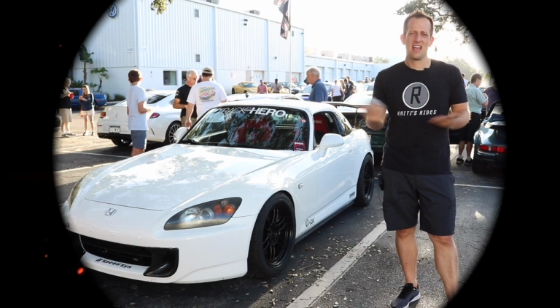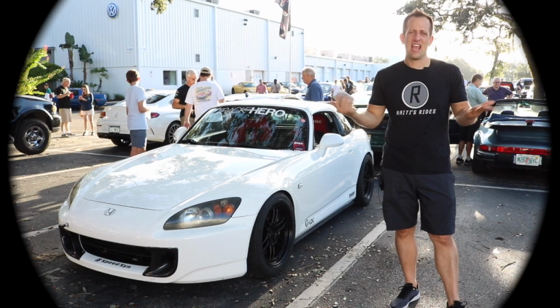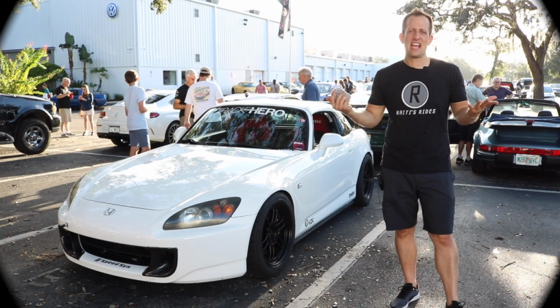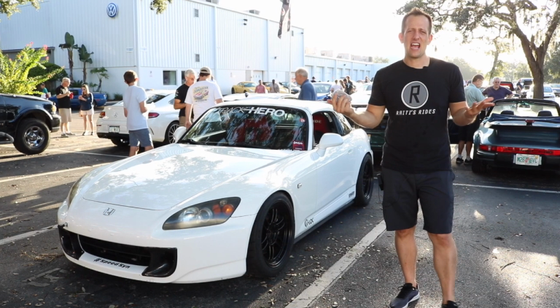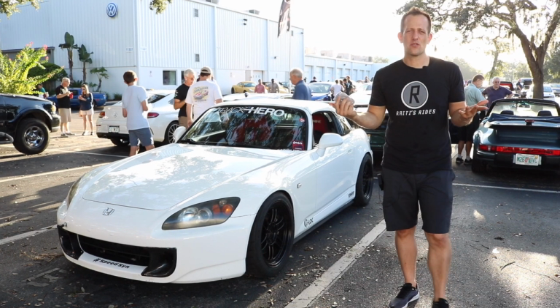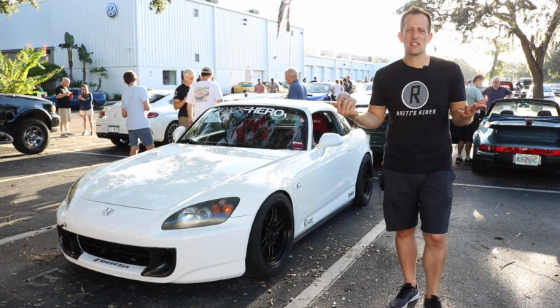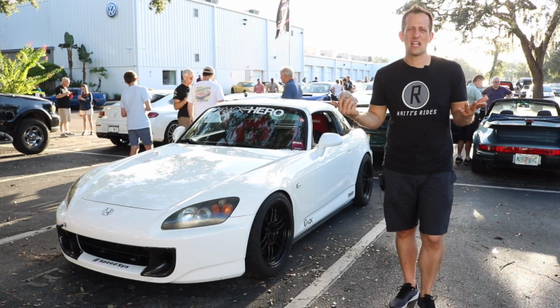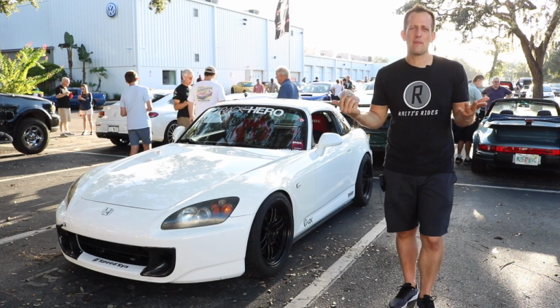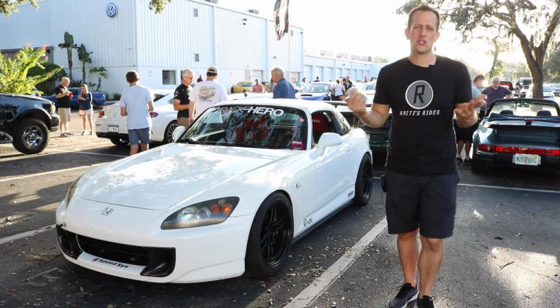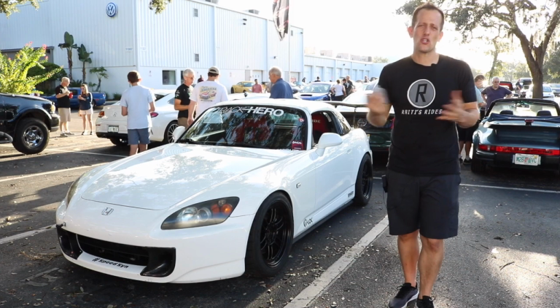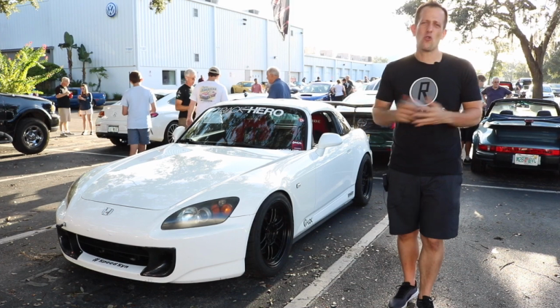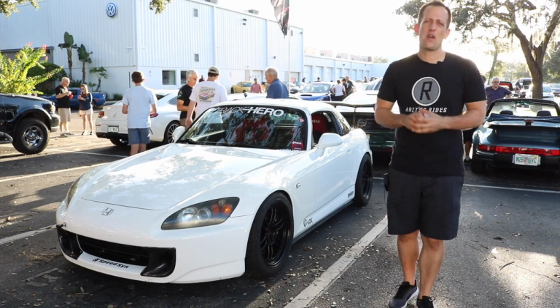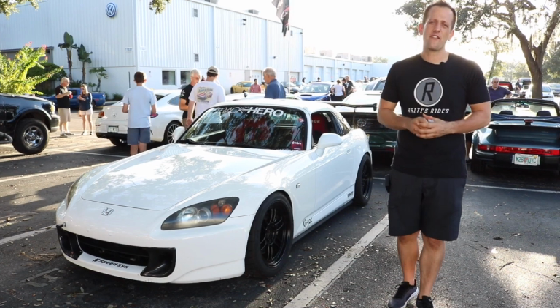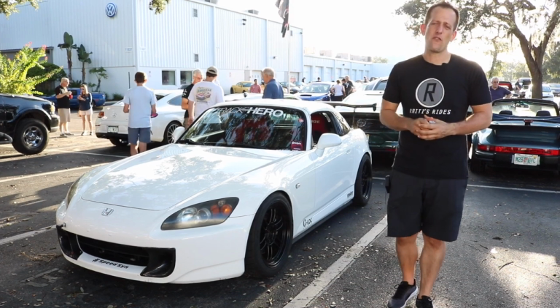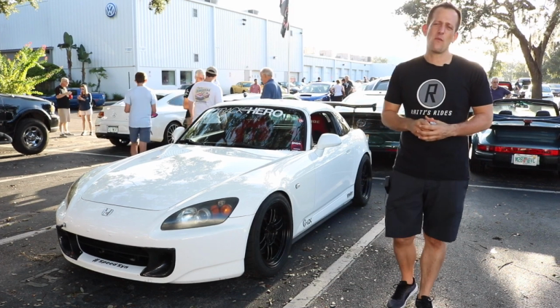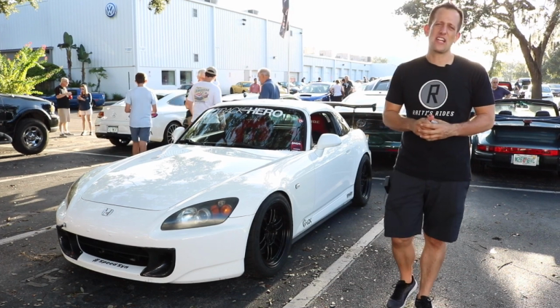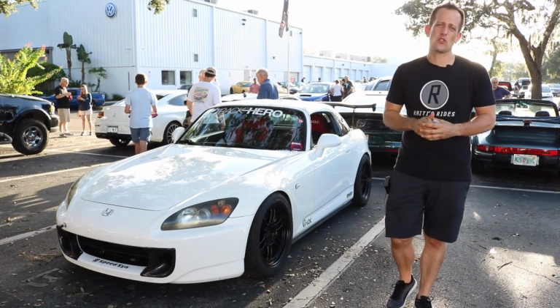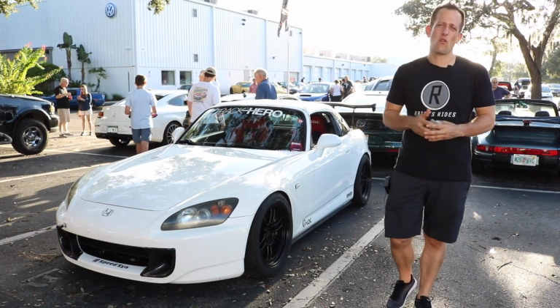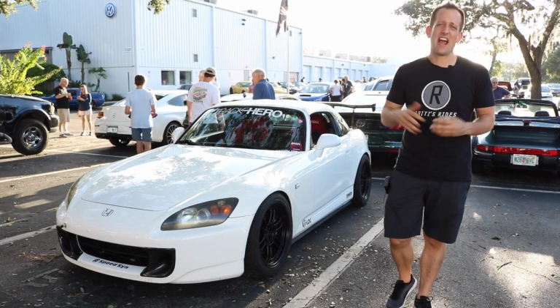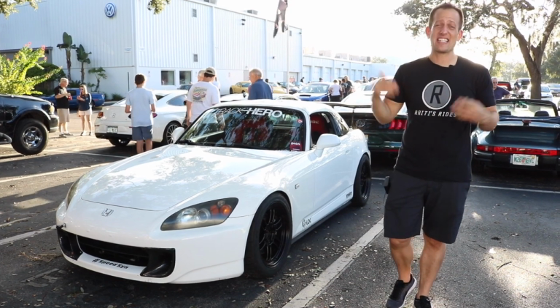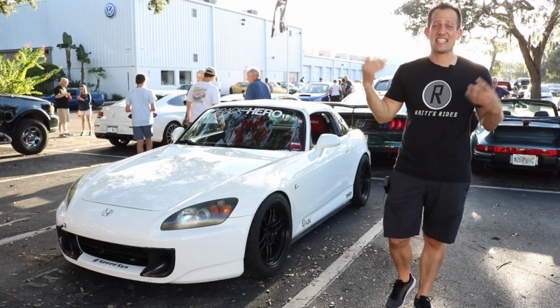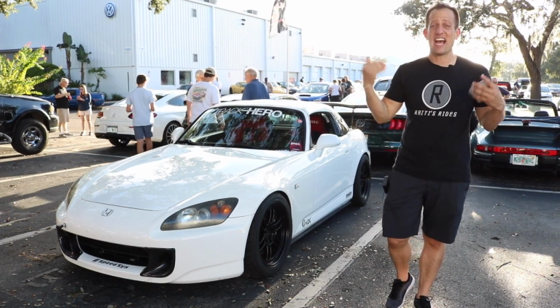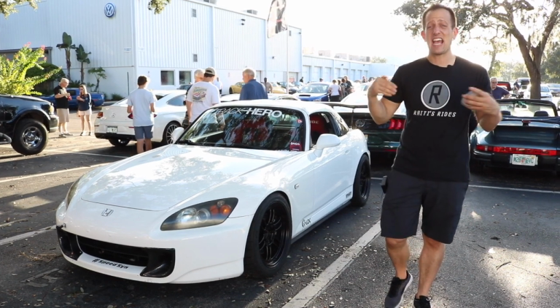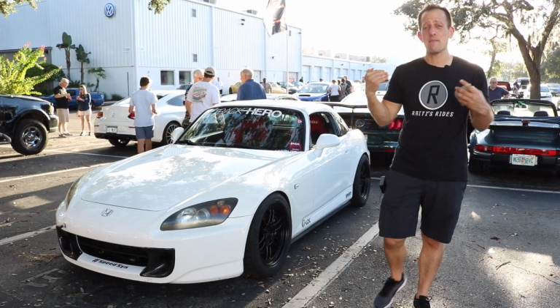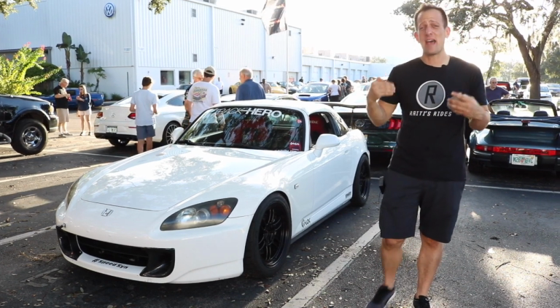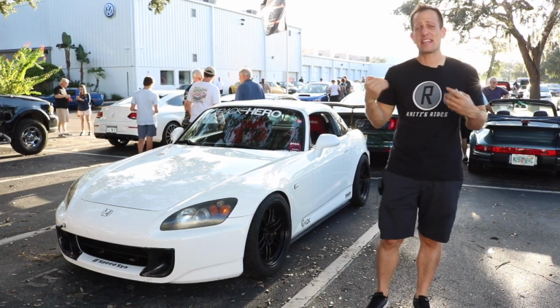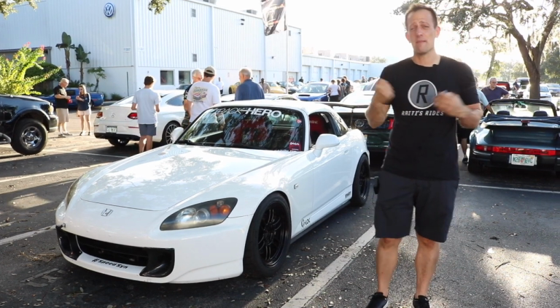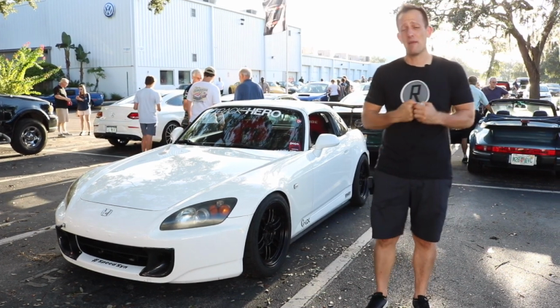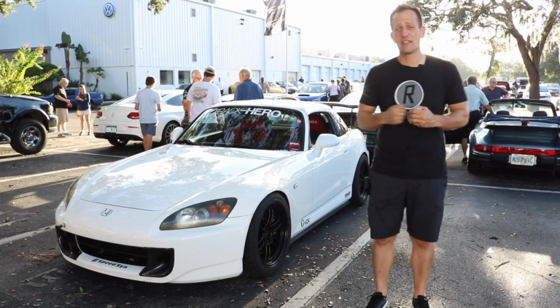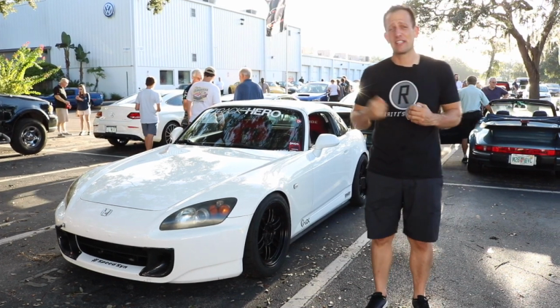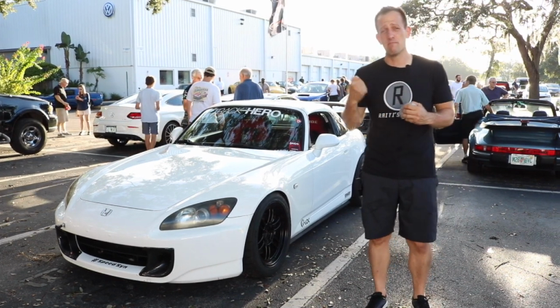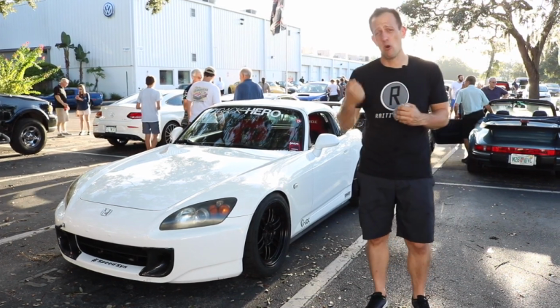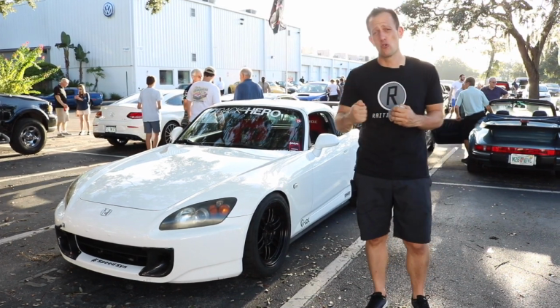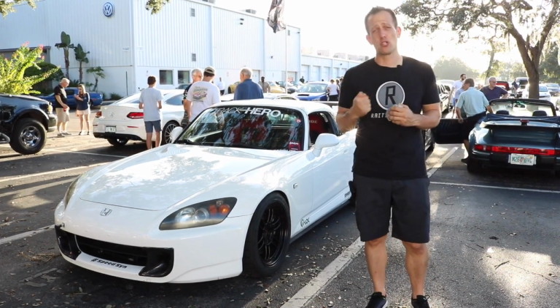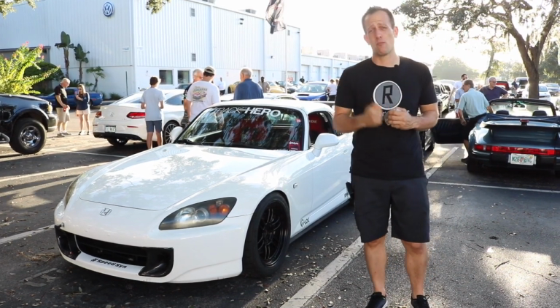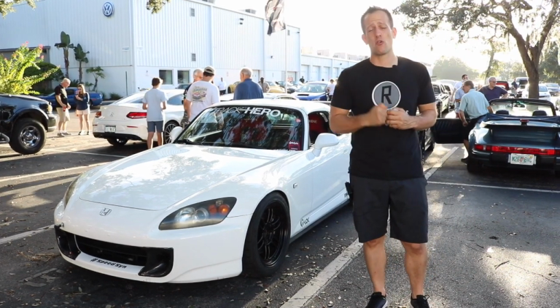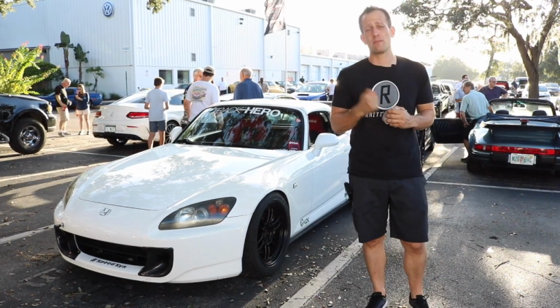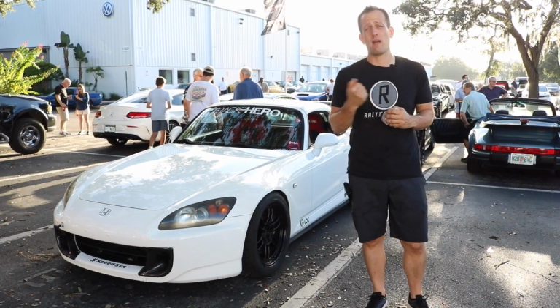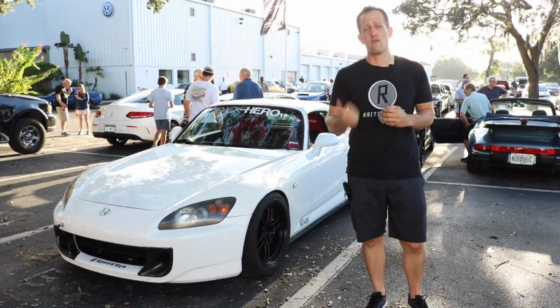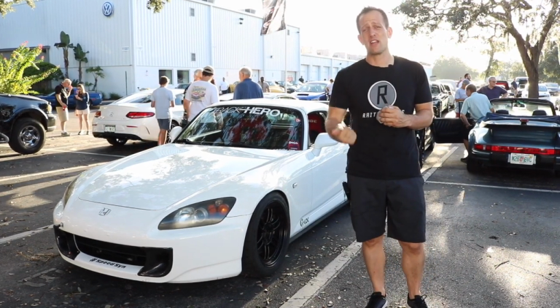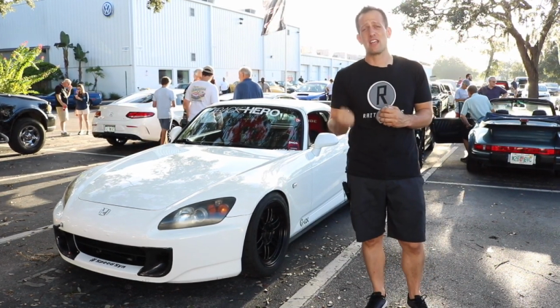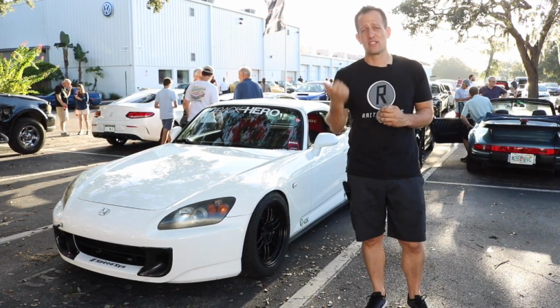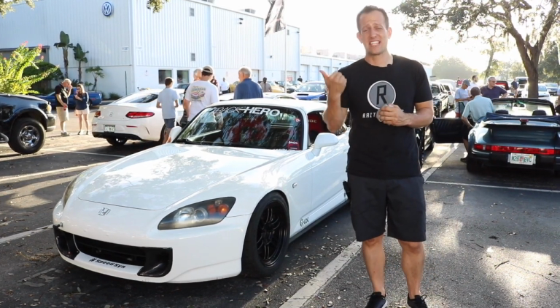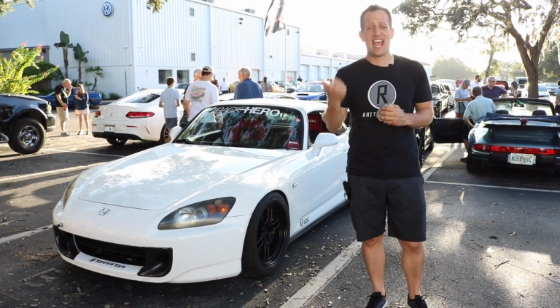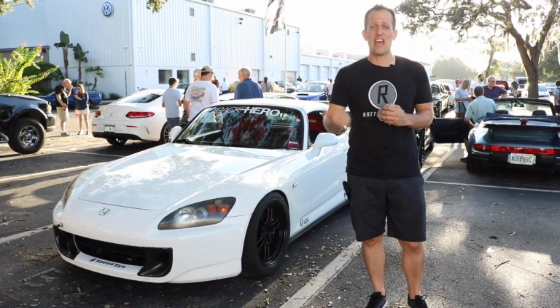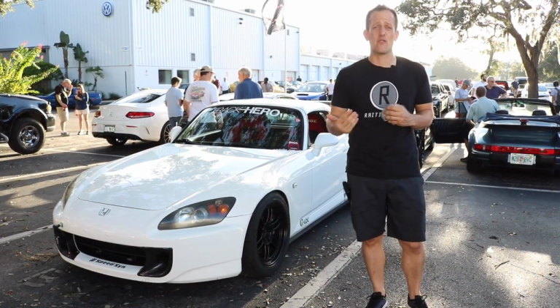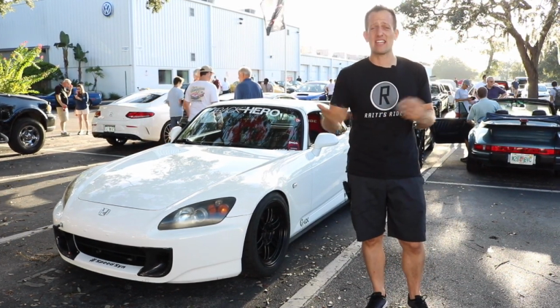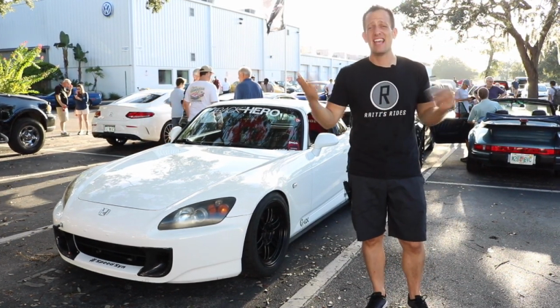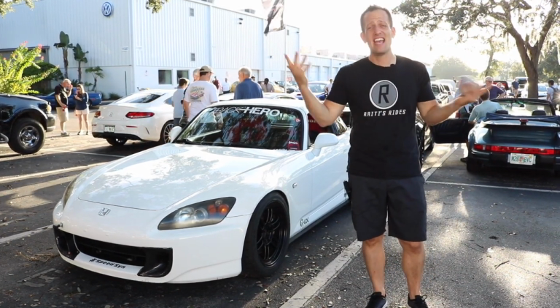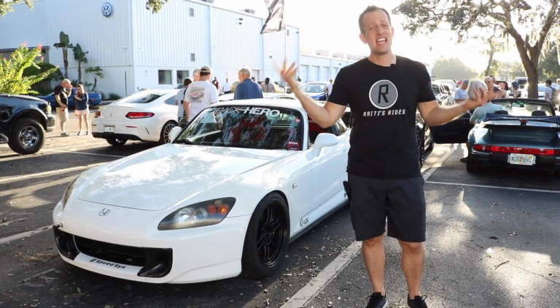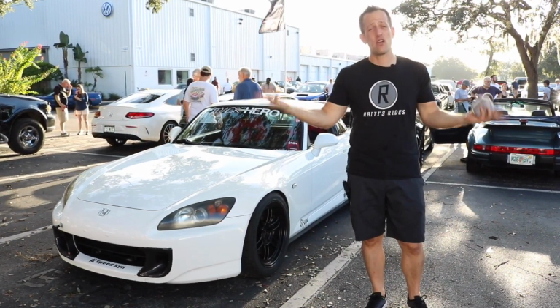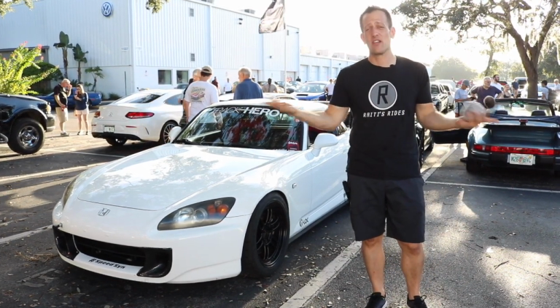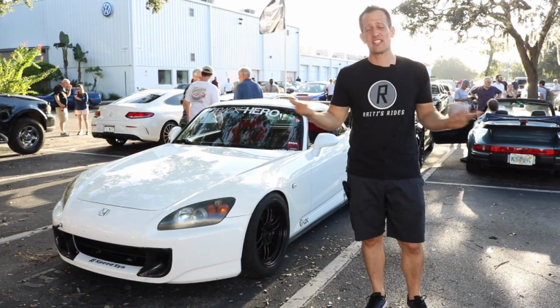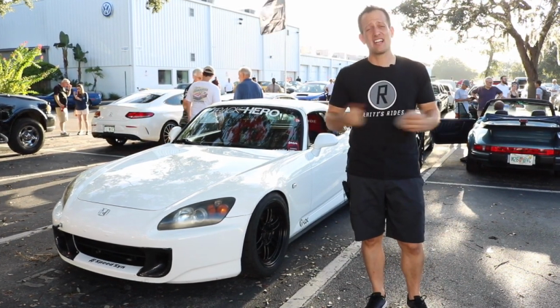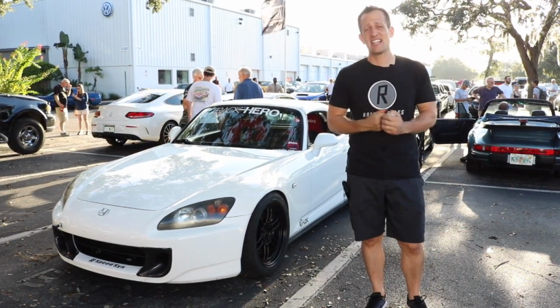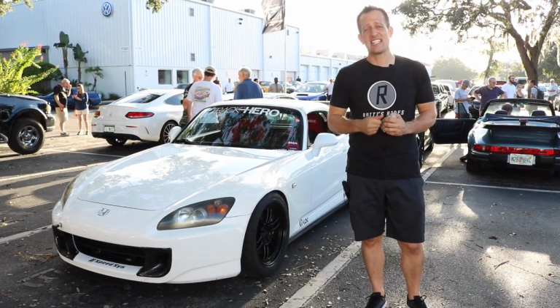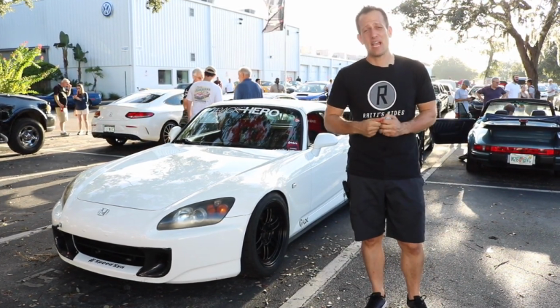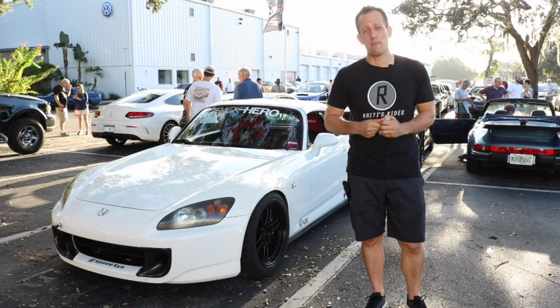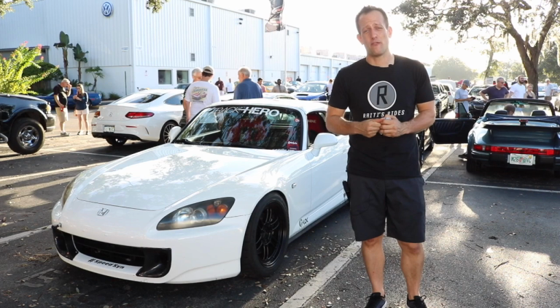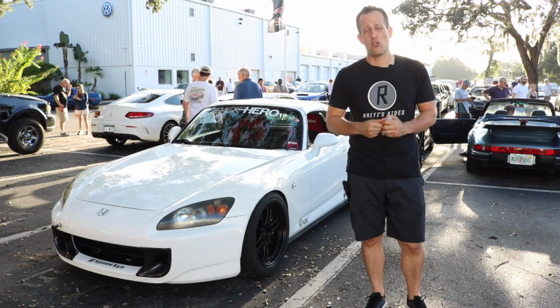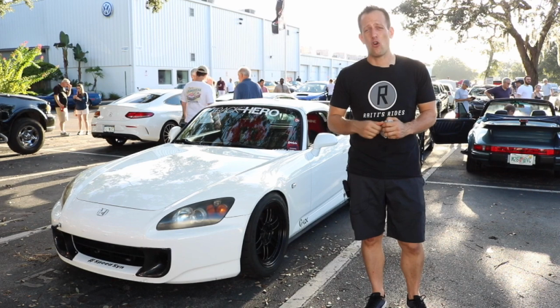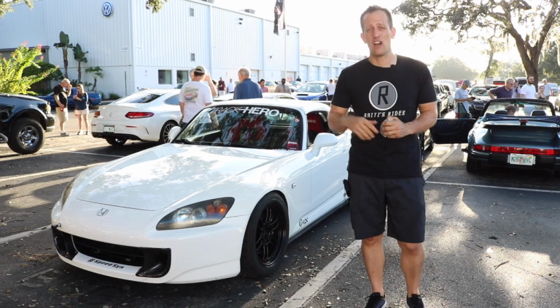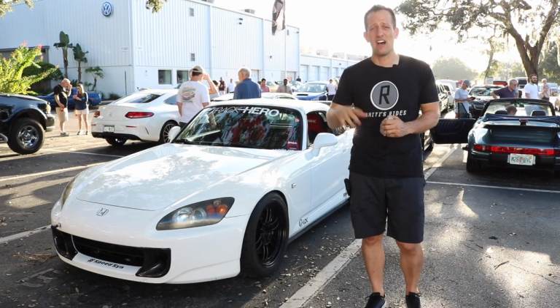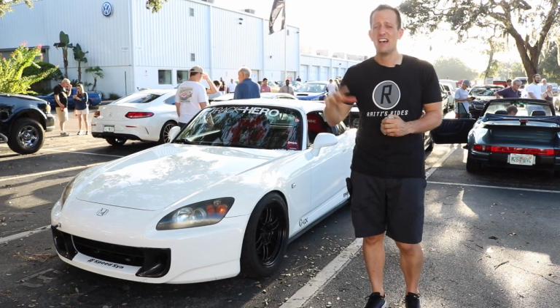Hey guys, what's up? It's Joe Rady from Rady's Rides and I am at the monthly Motorsports by Reeves gathering here in sunny Tampa, Florida.